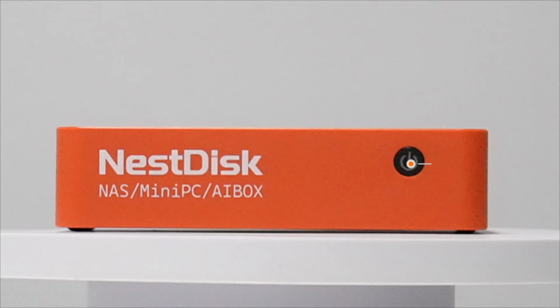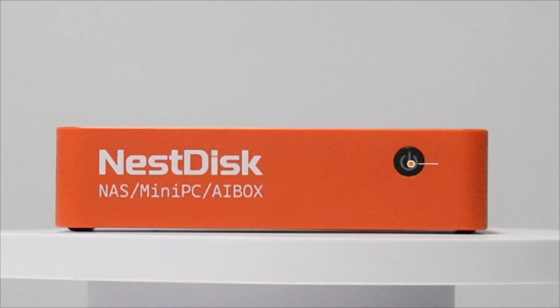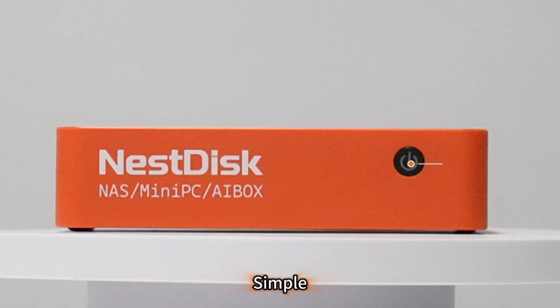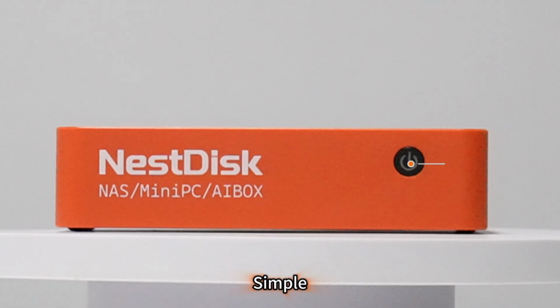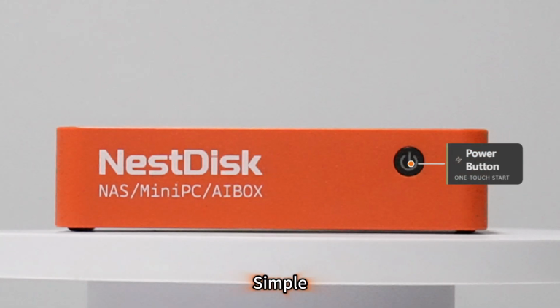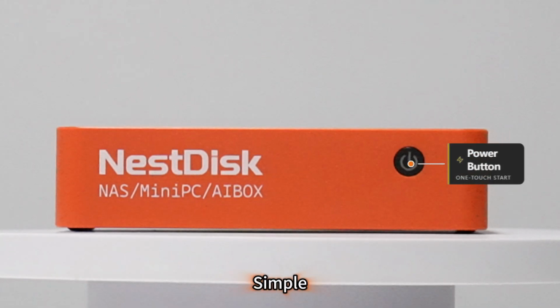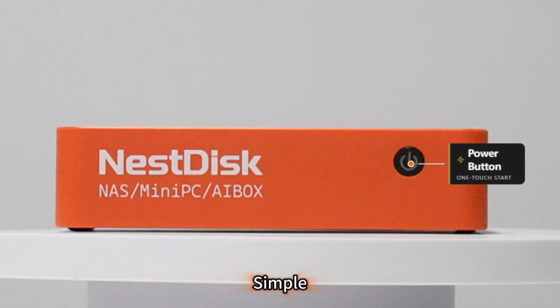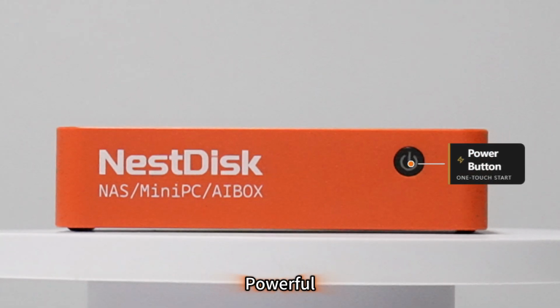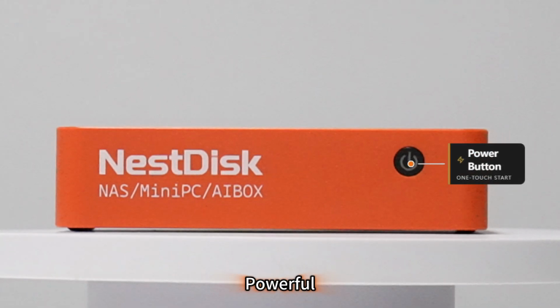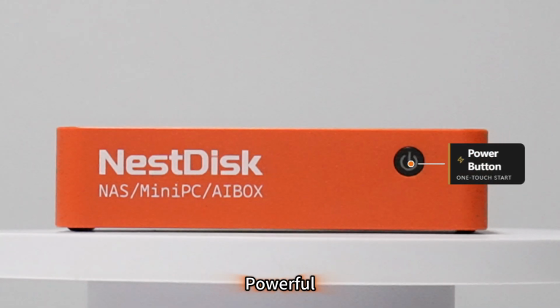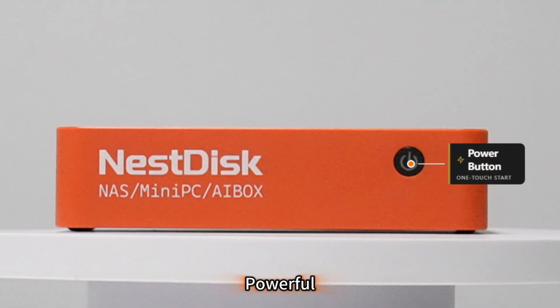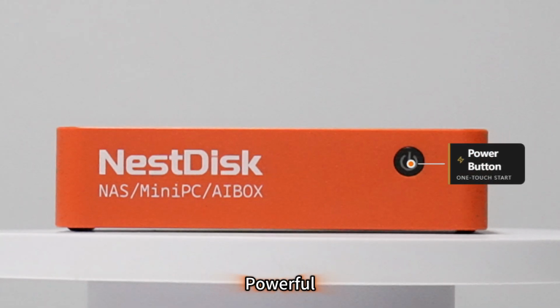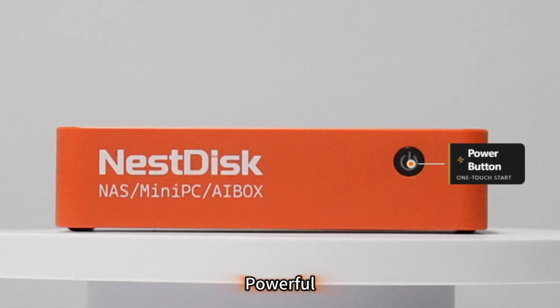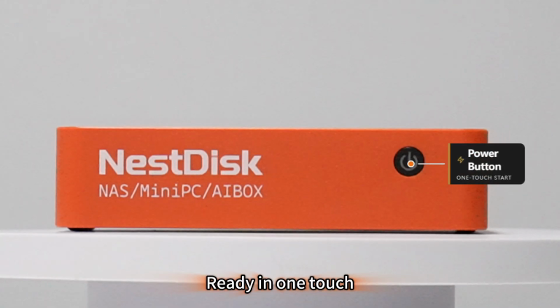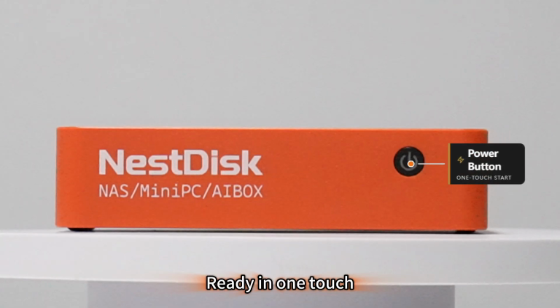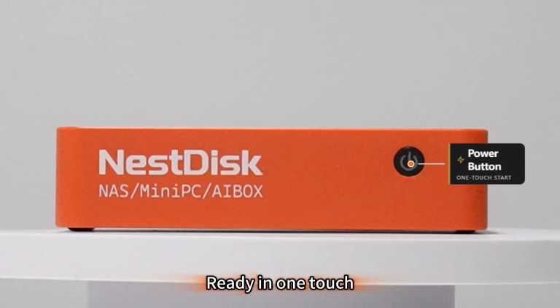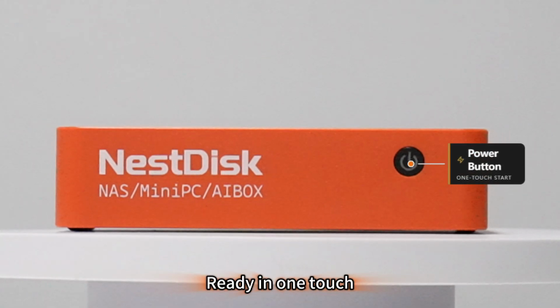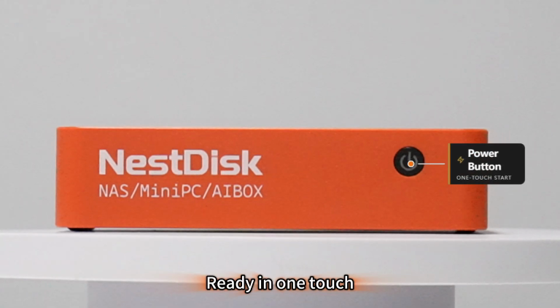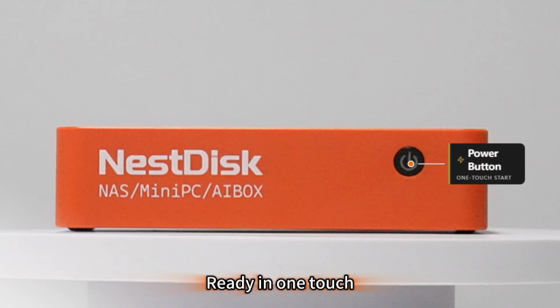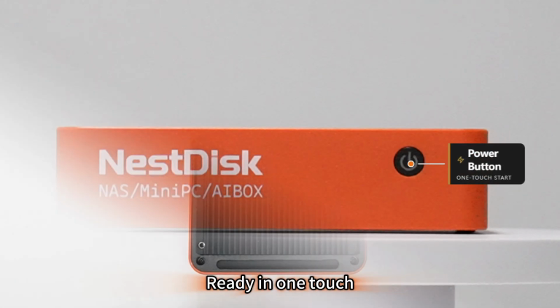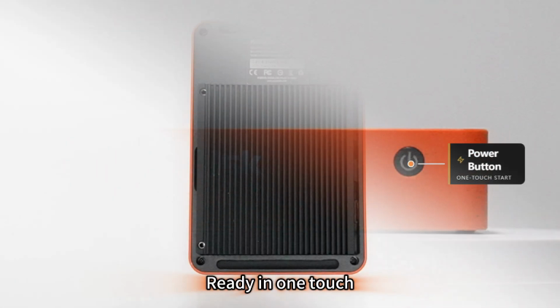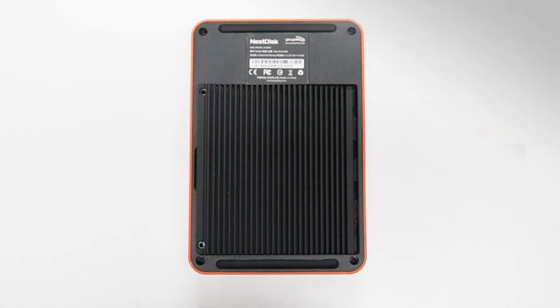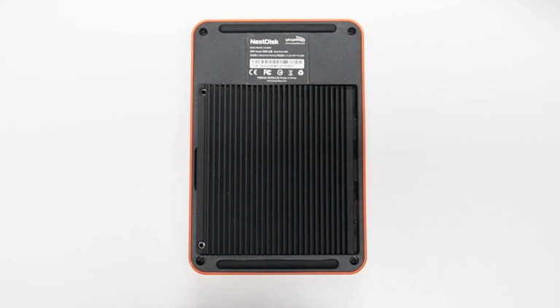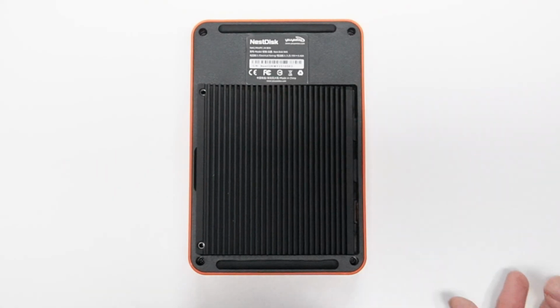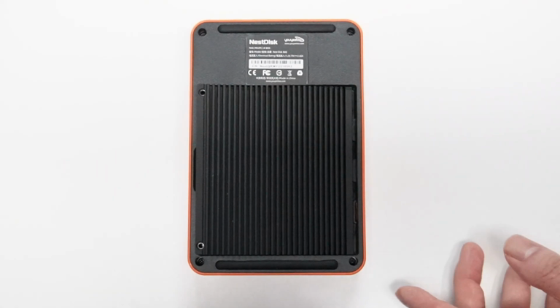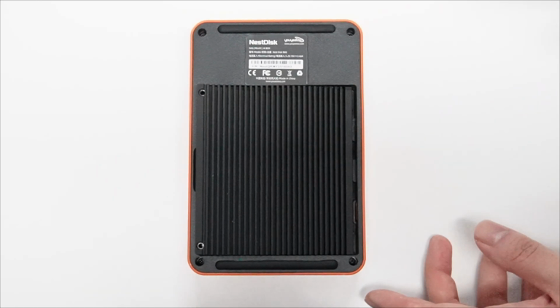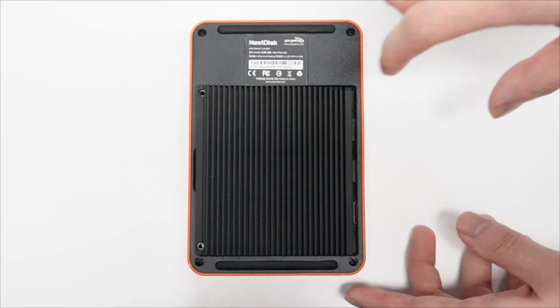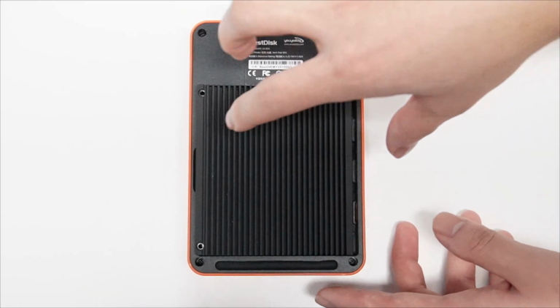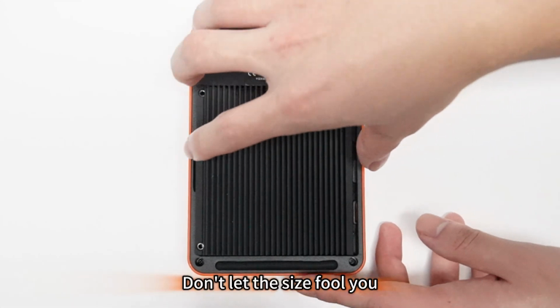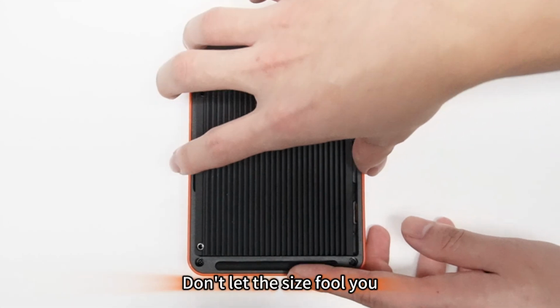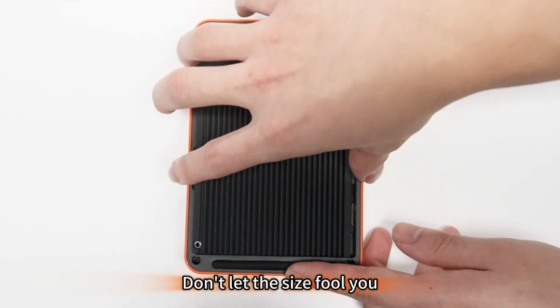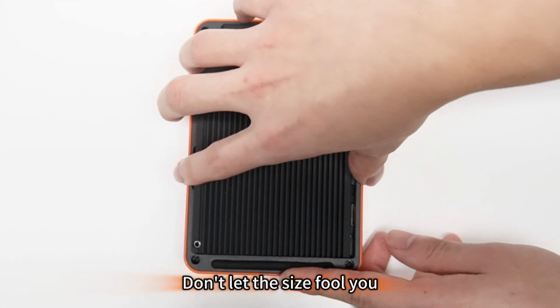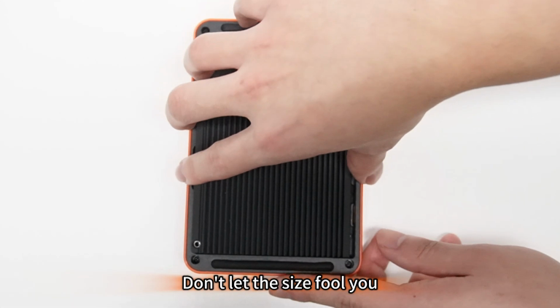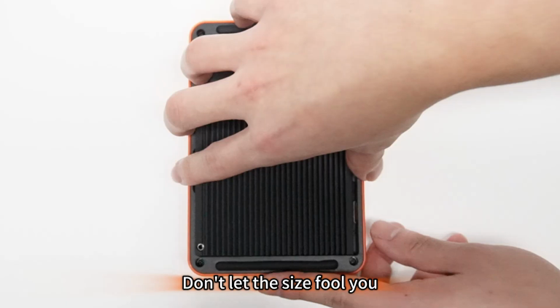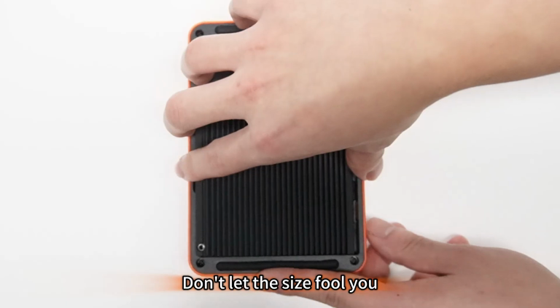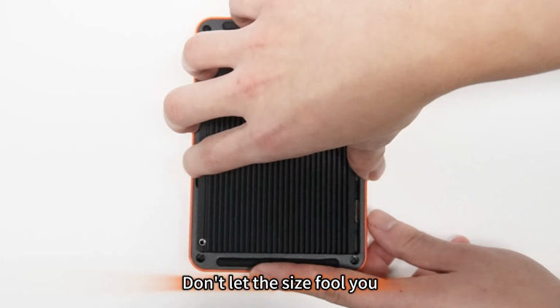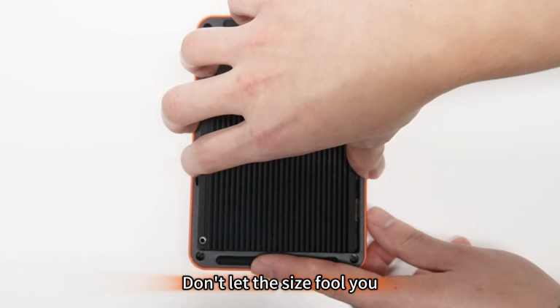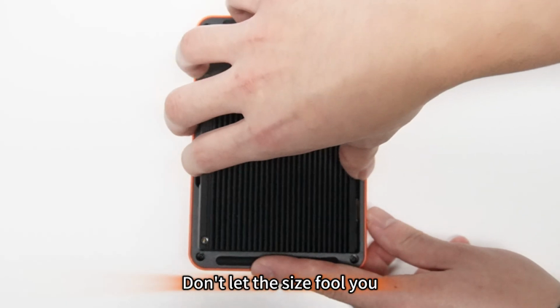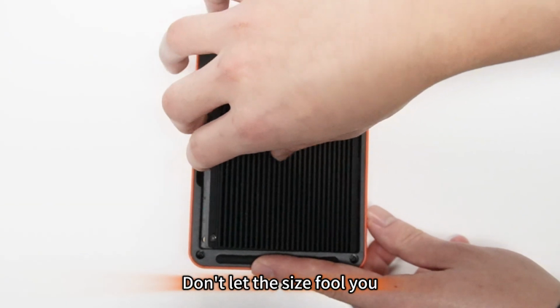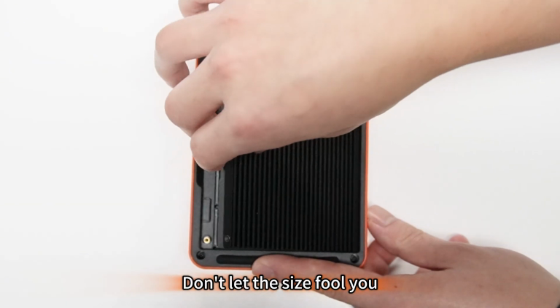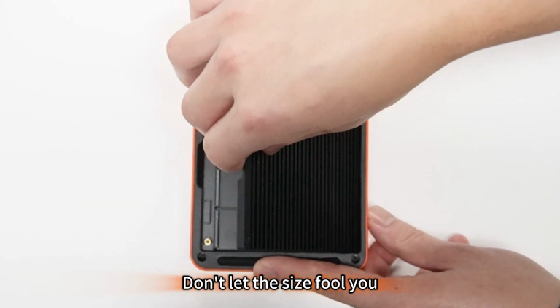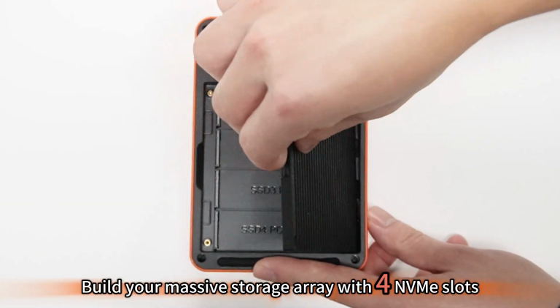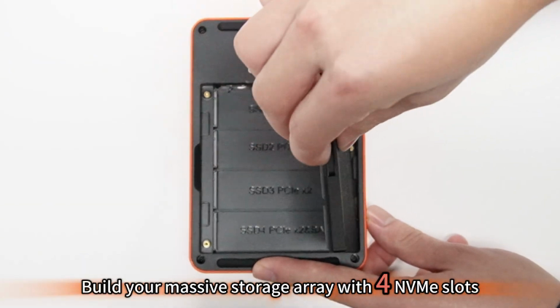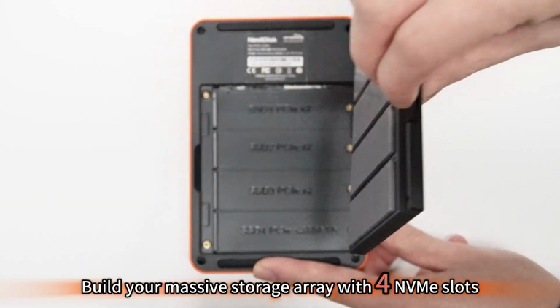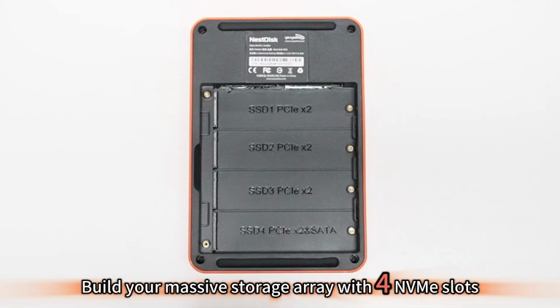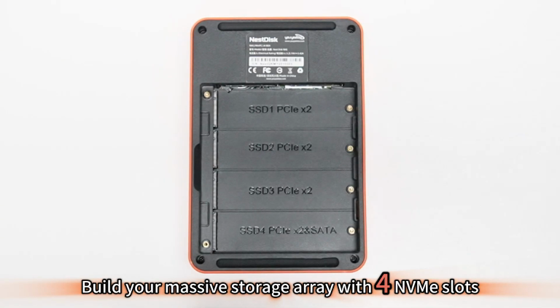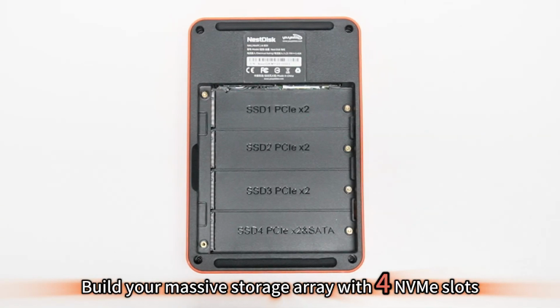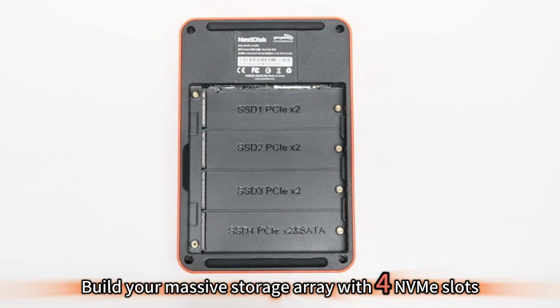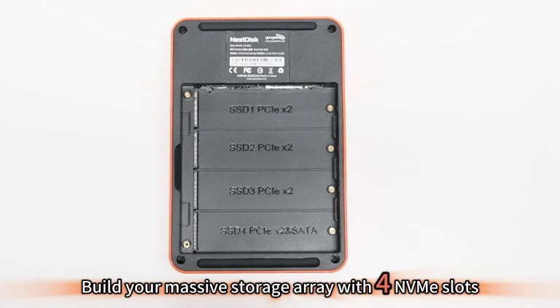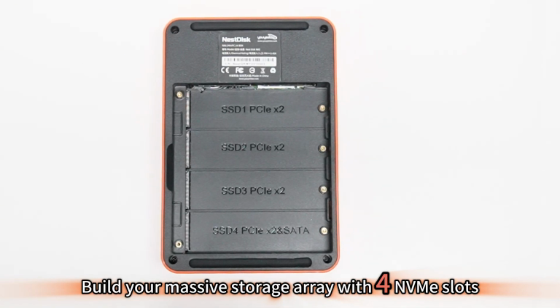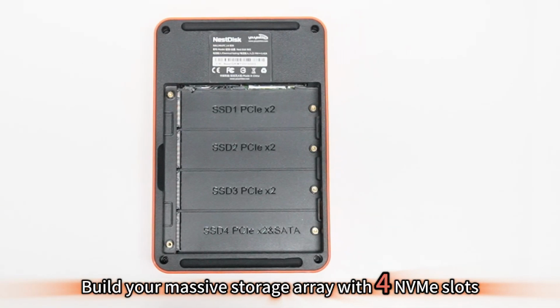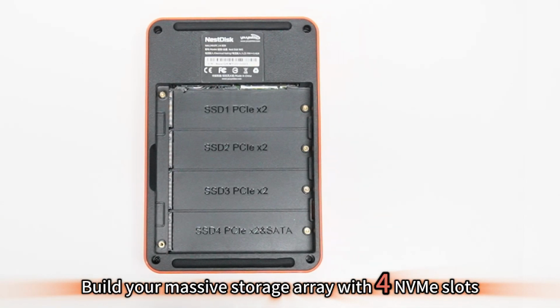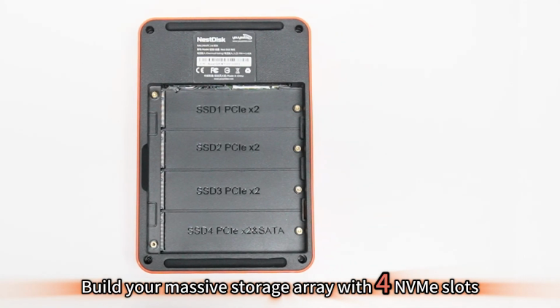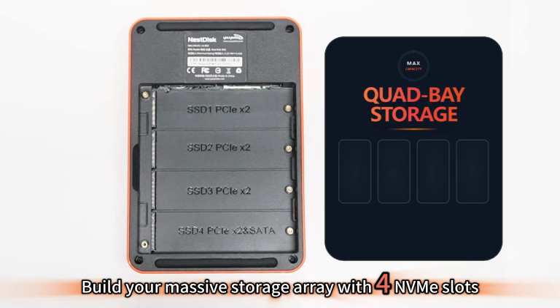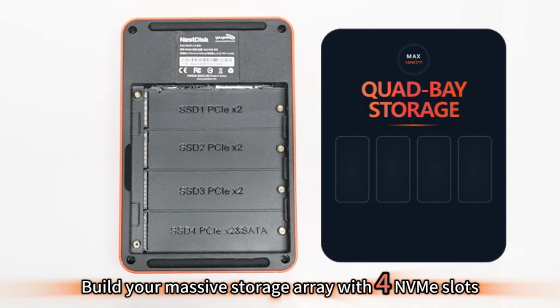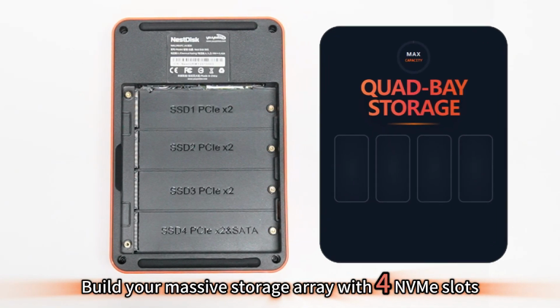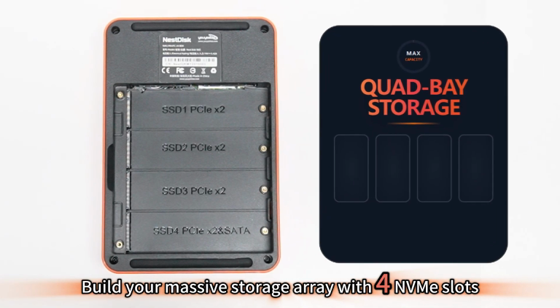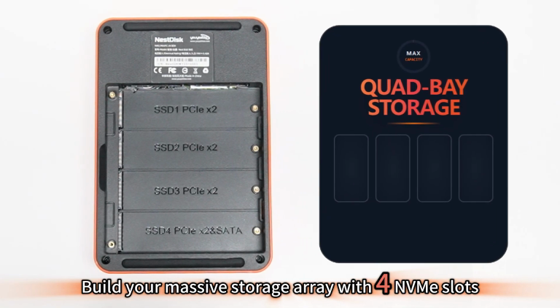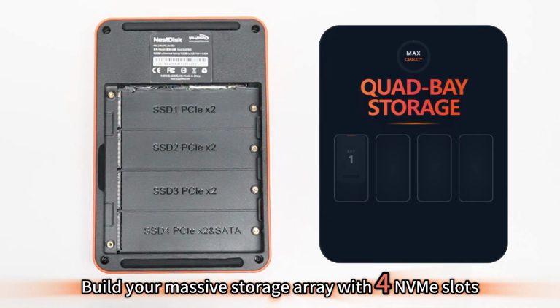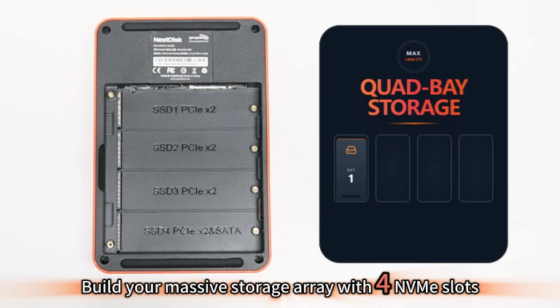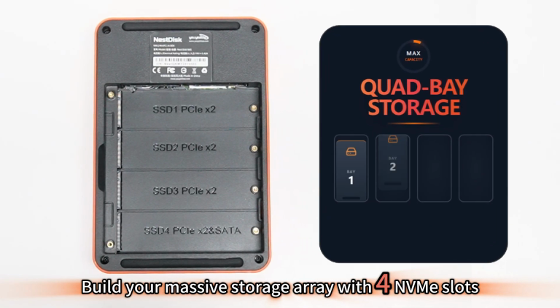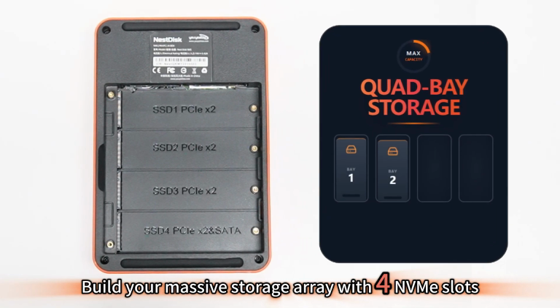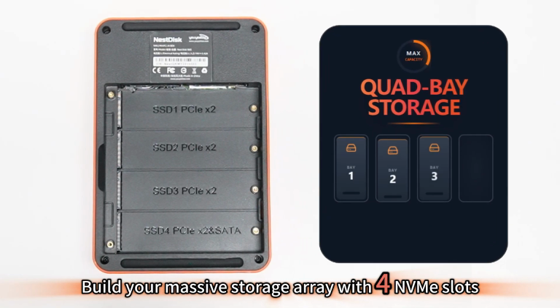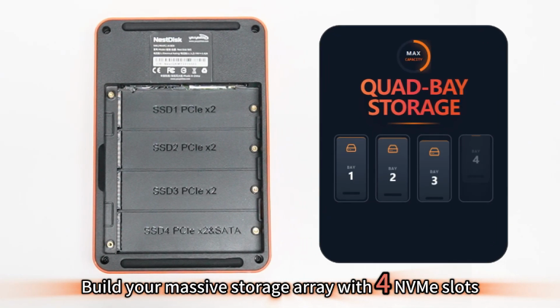Simple, powerful, ready in one touch. Don't let the size fool you — build your massive storage array with 4 NVMe slots.